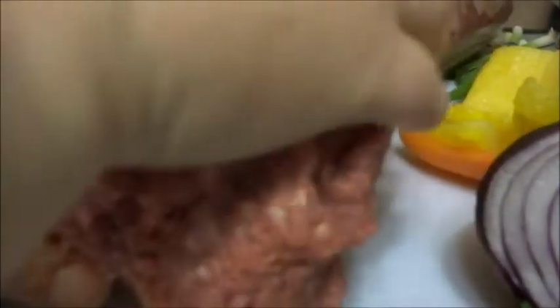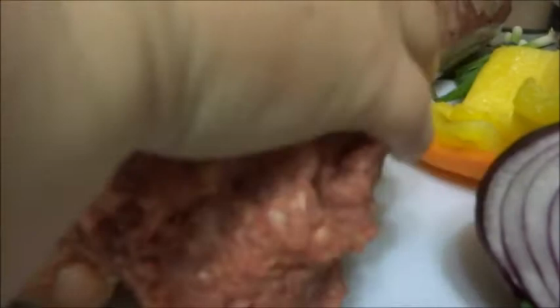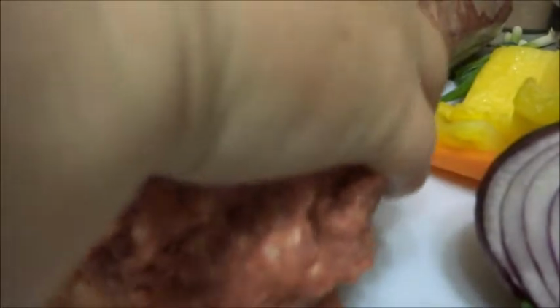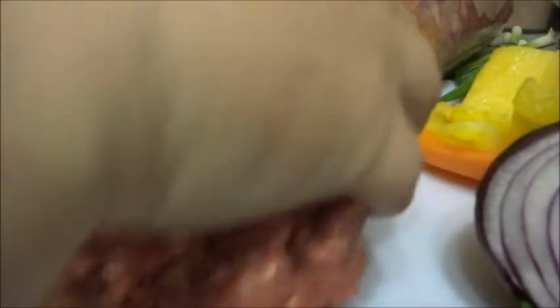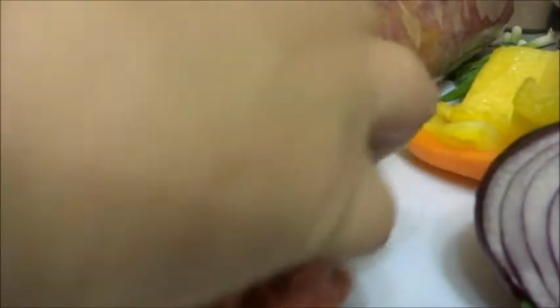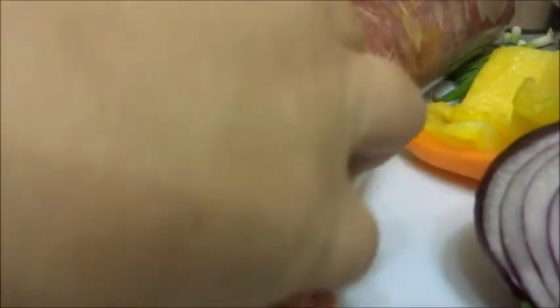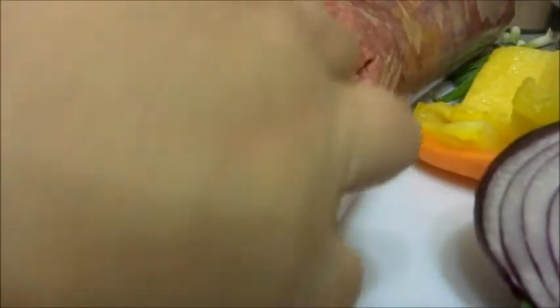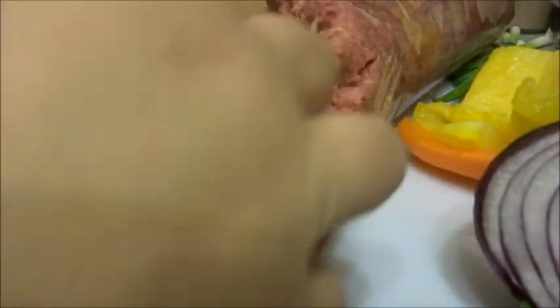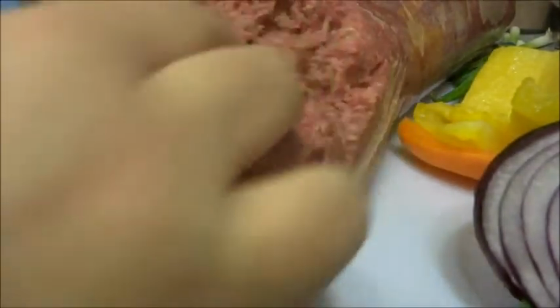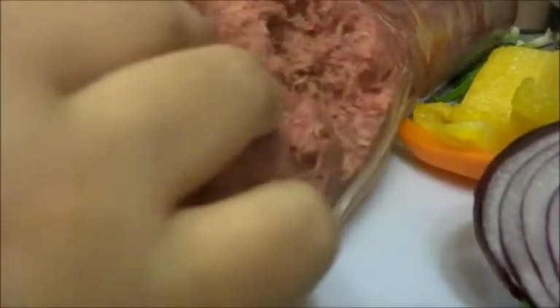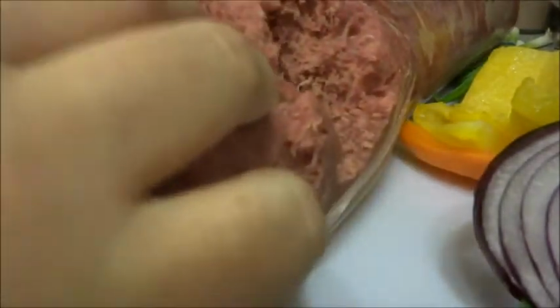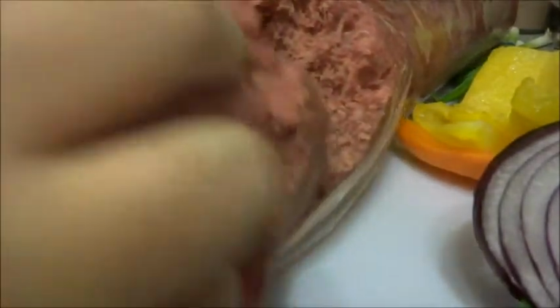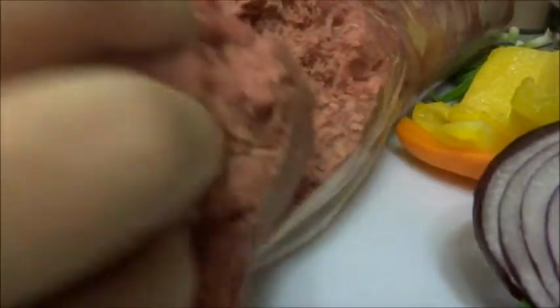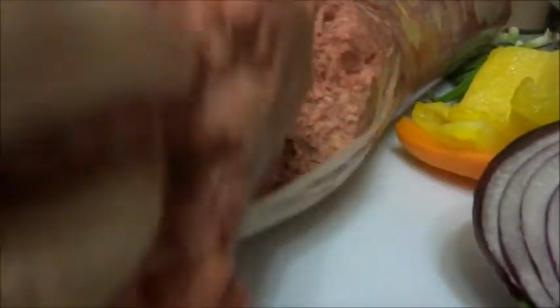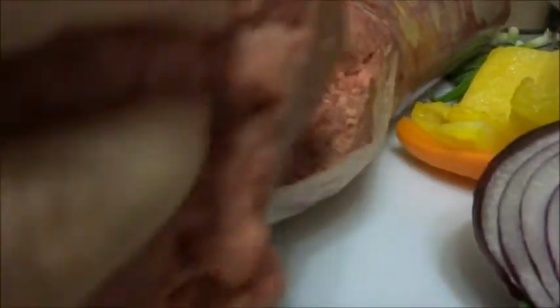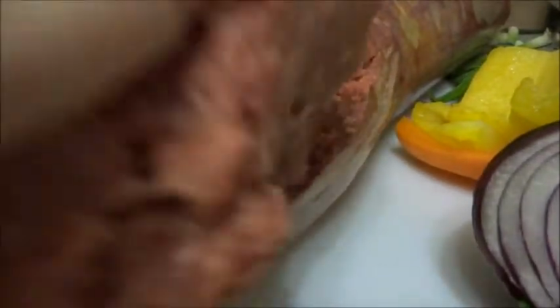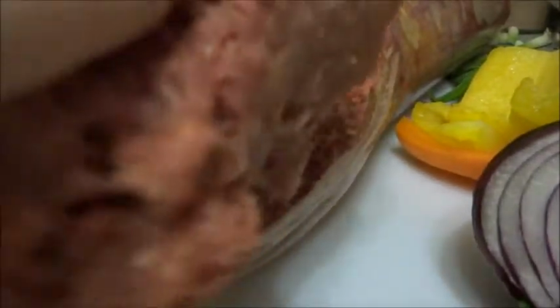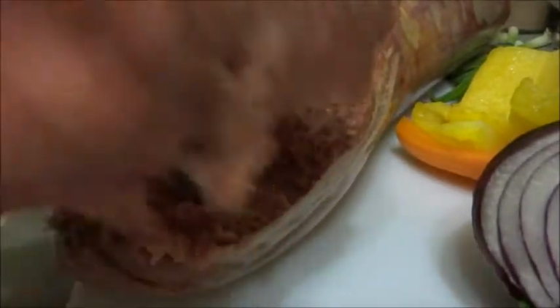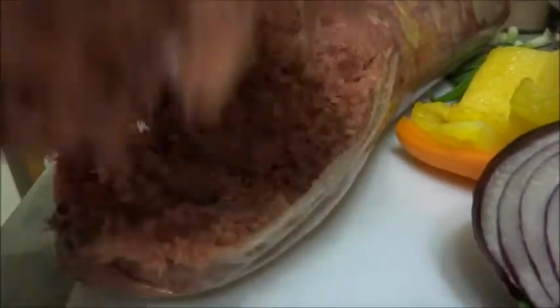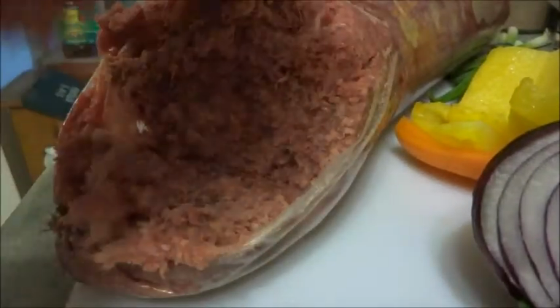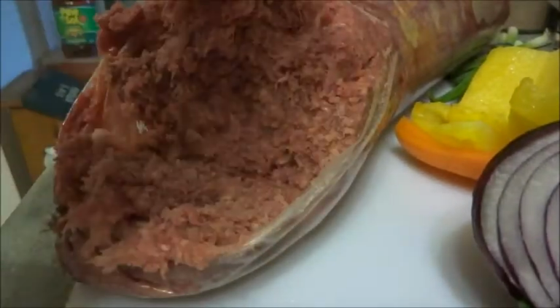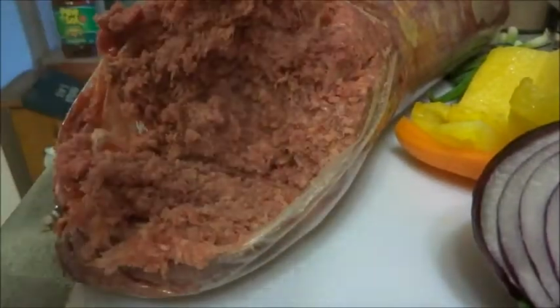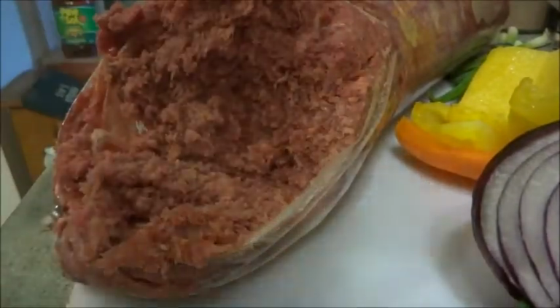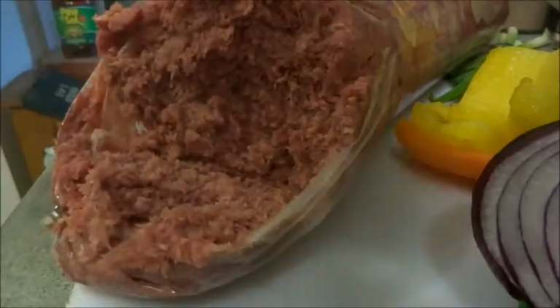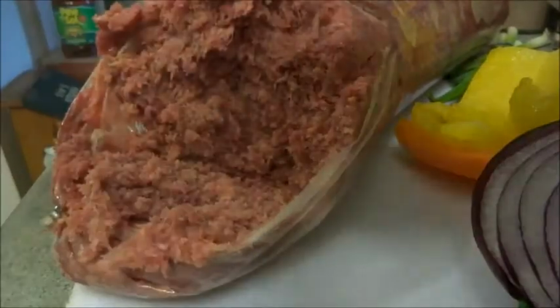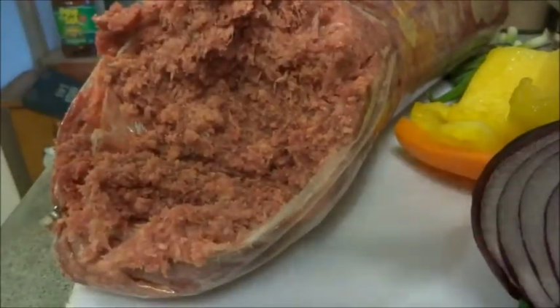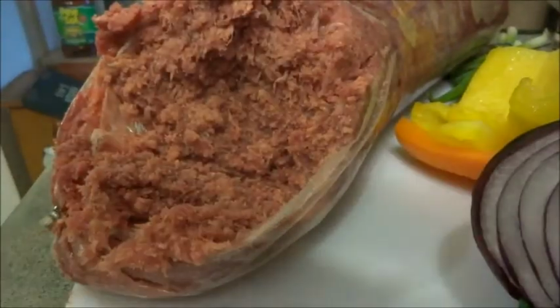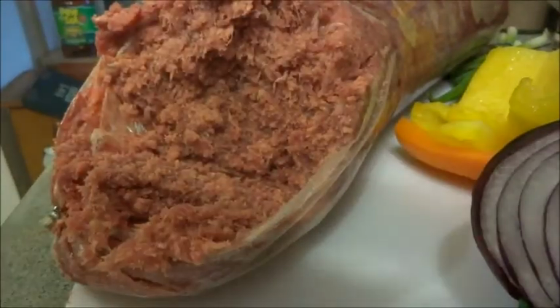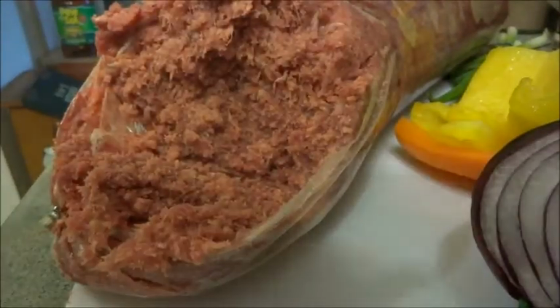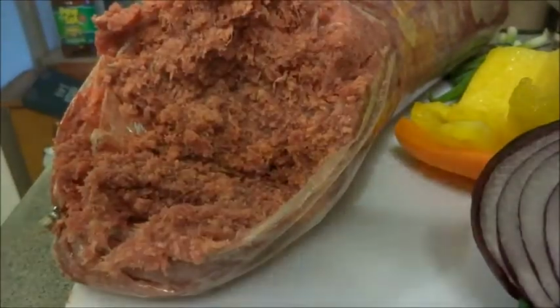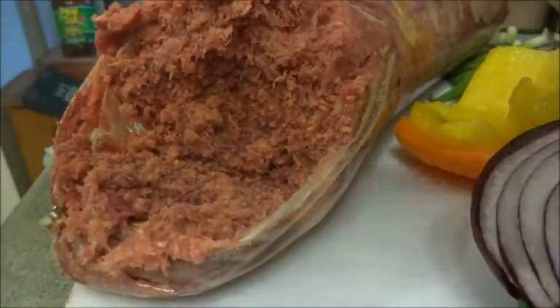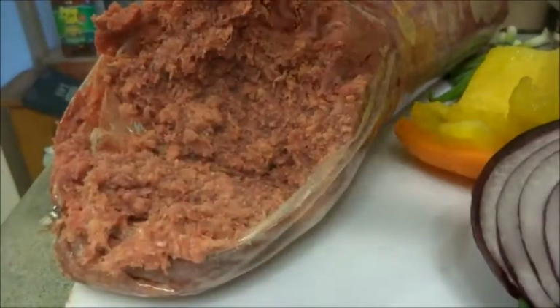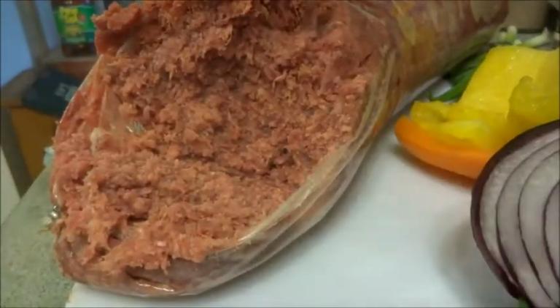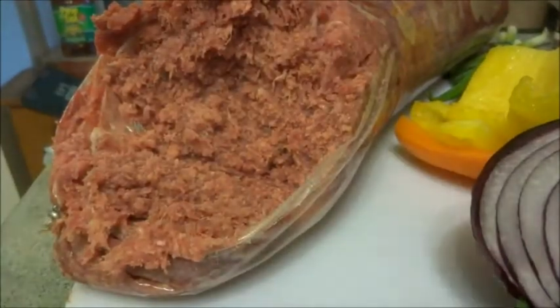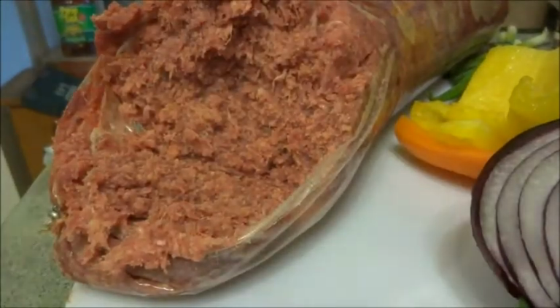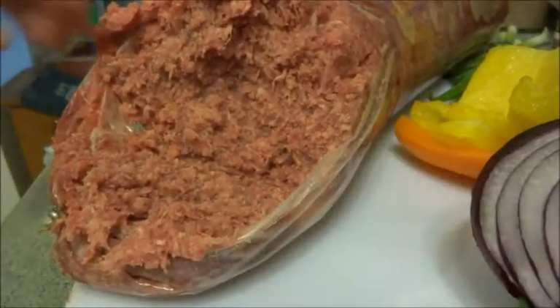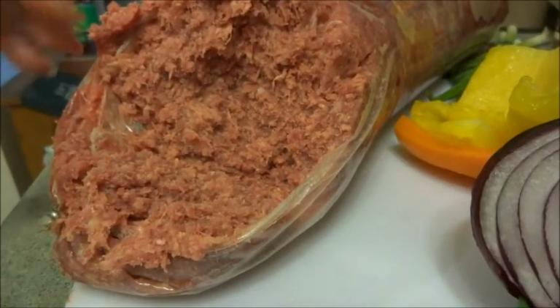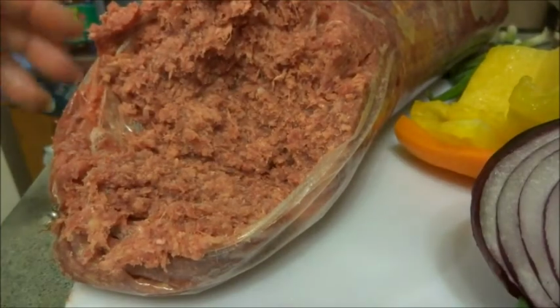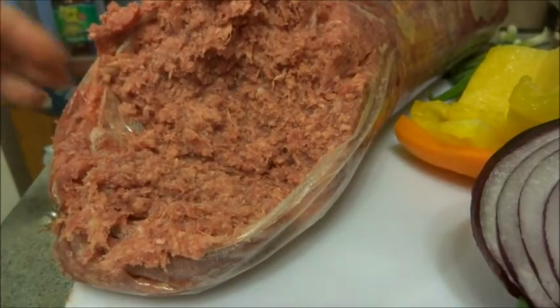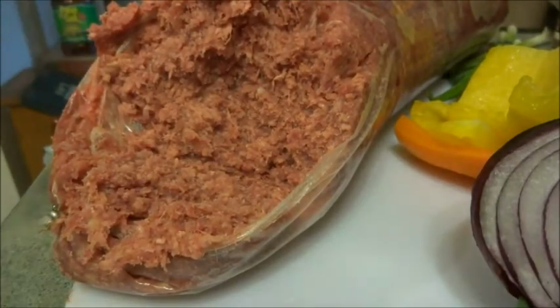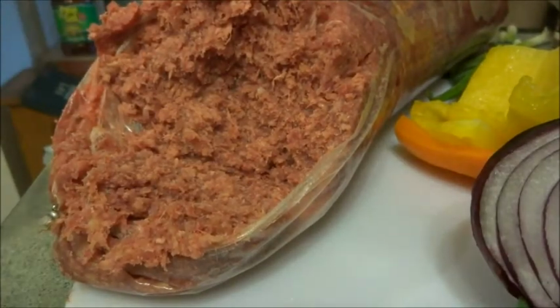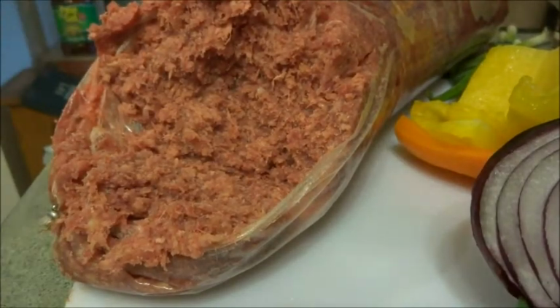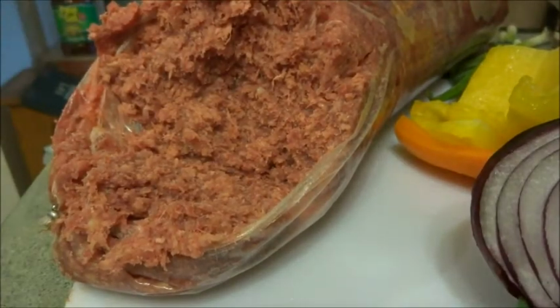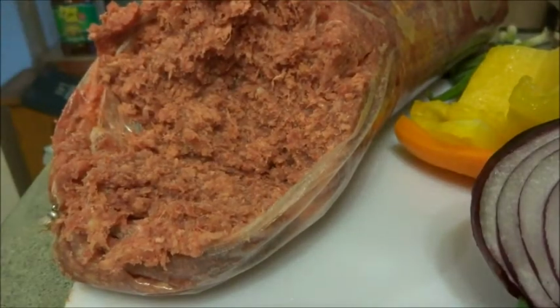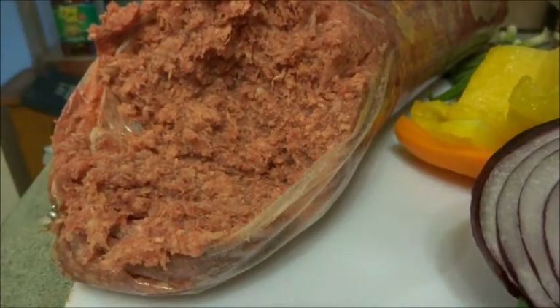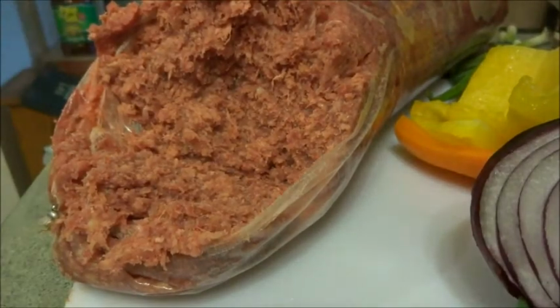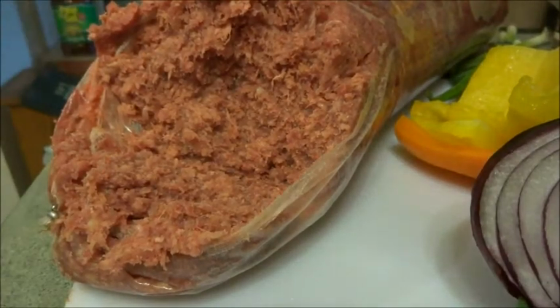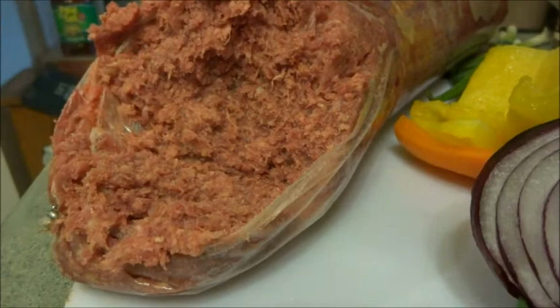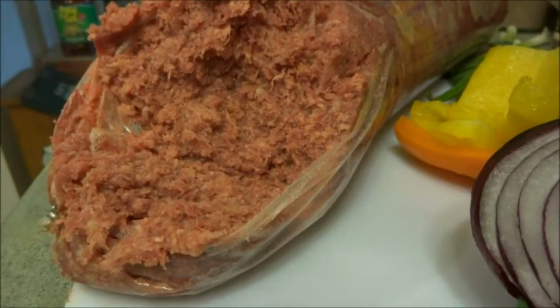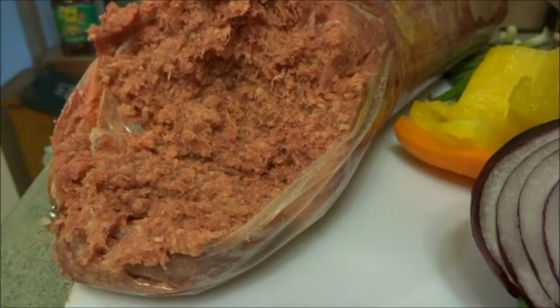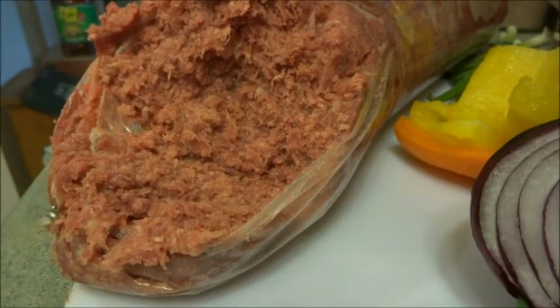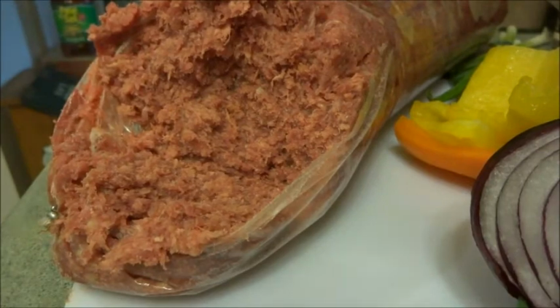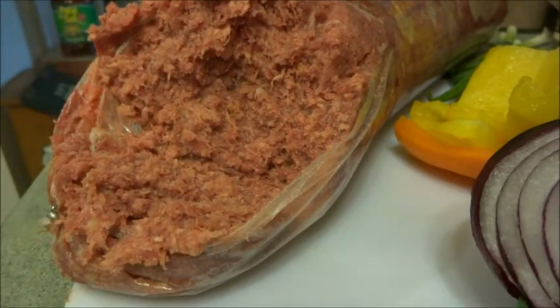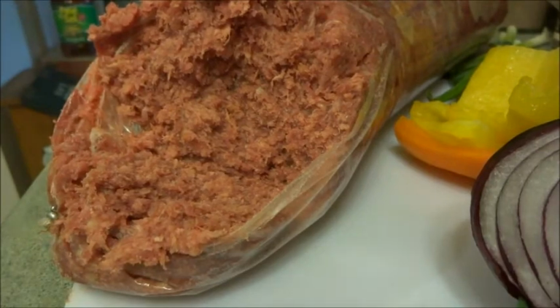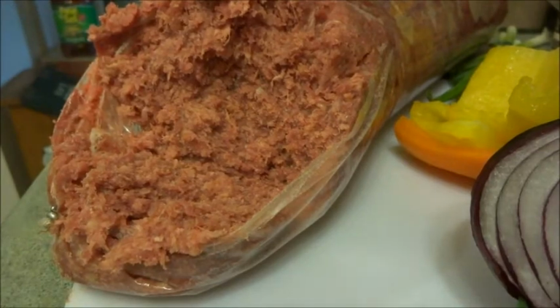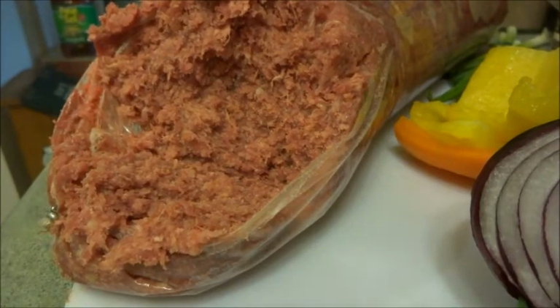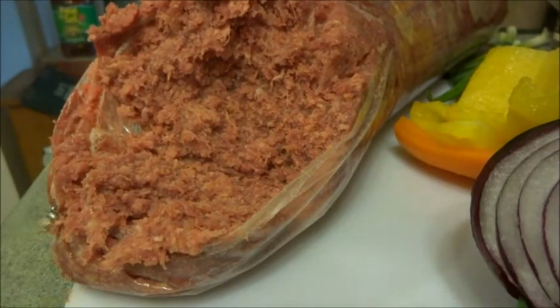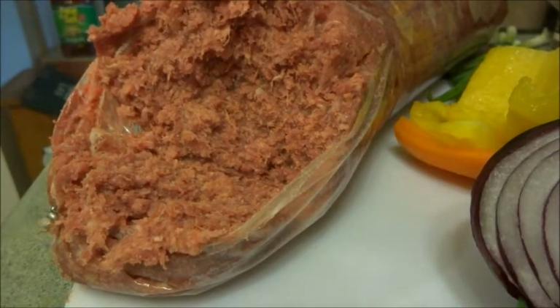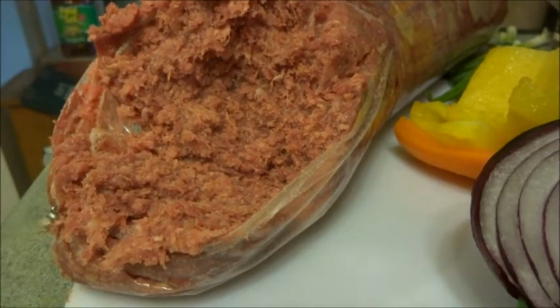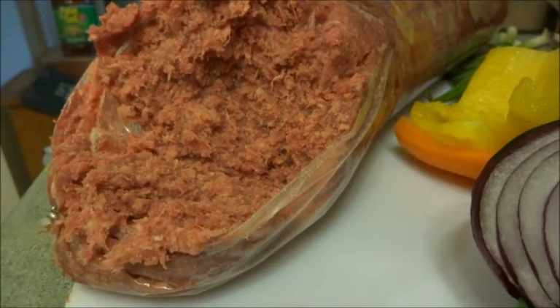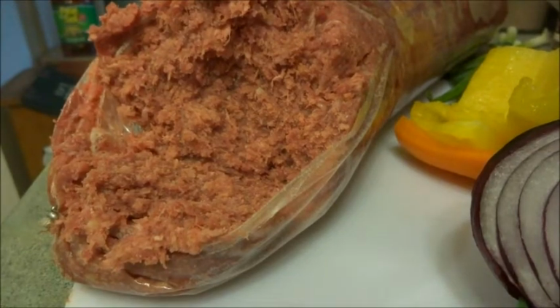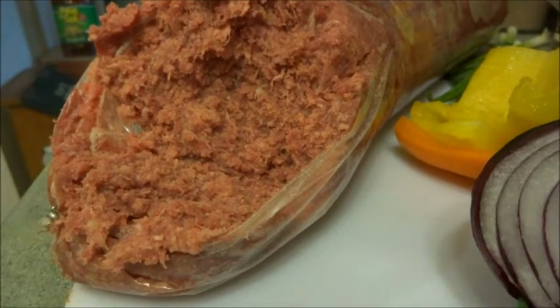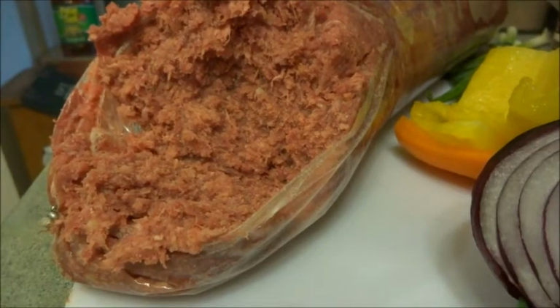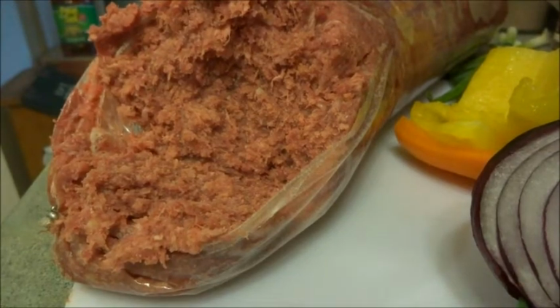I'm going to take a chunk and put it in the mixer, and I'll skip to the next step and show you what I'm doing.